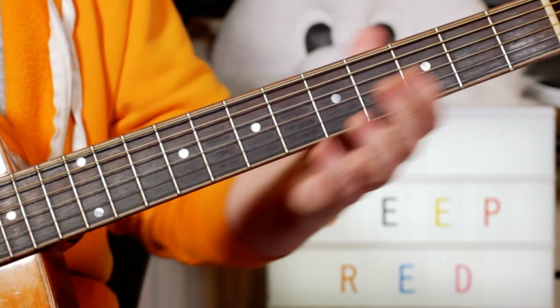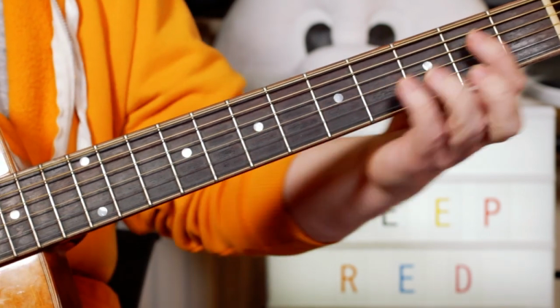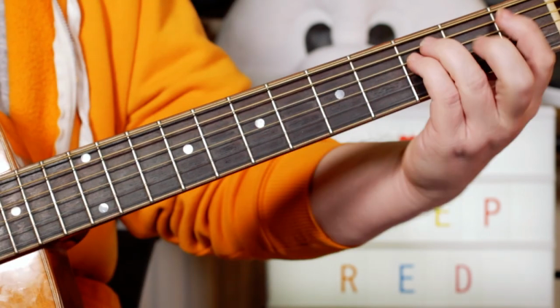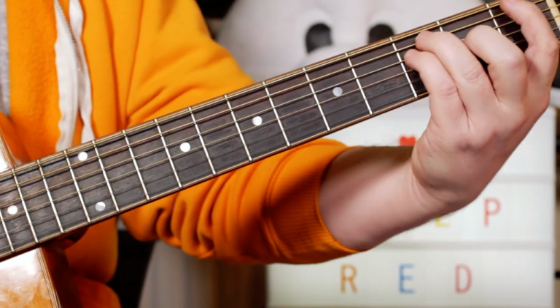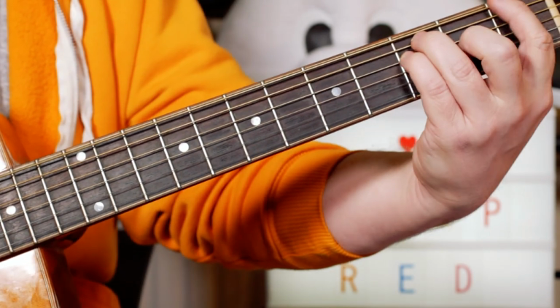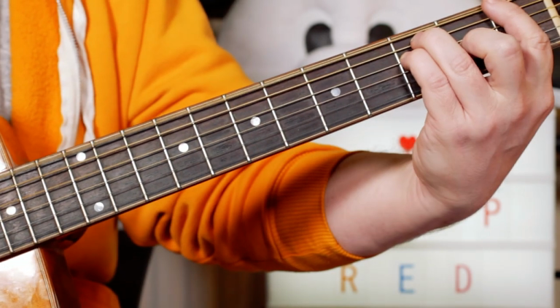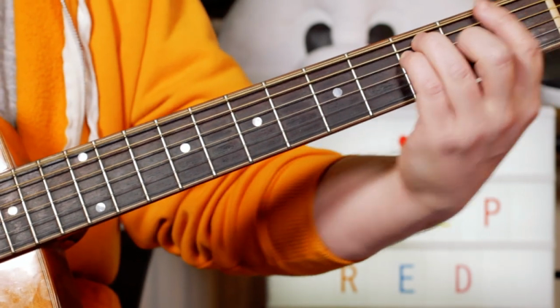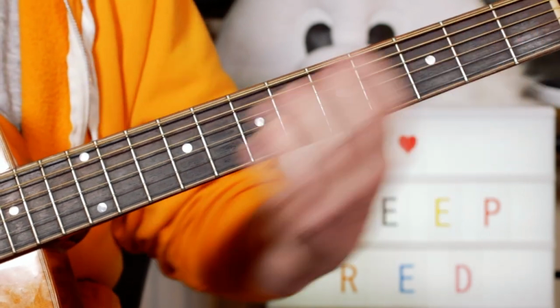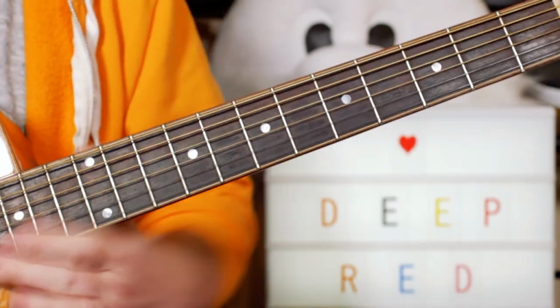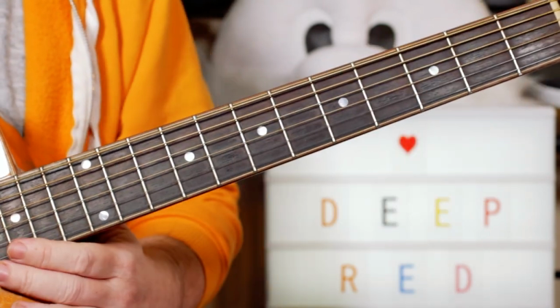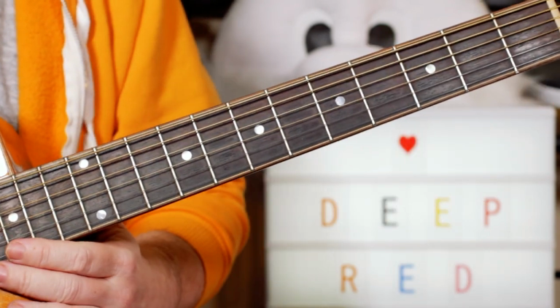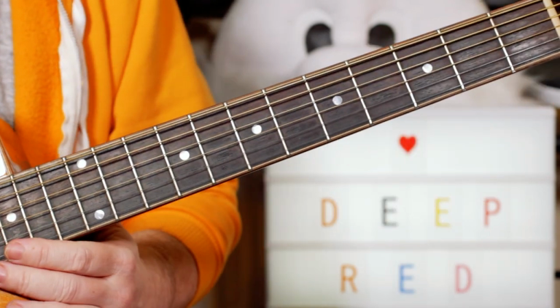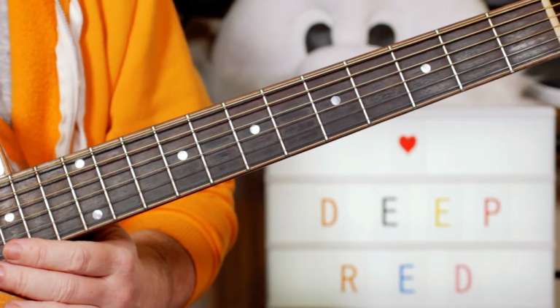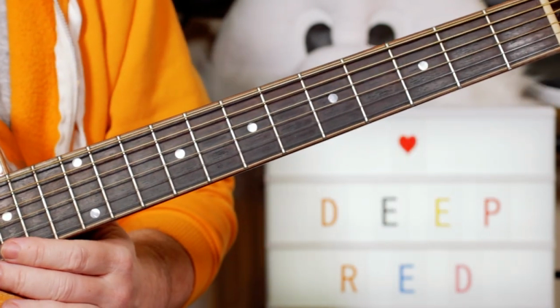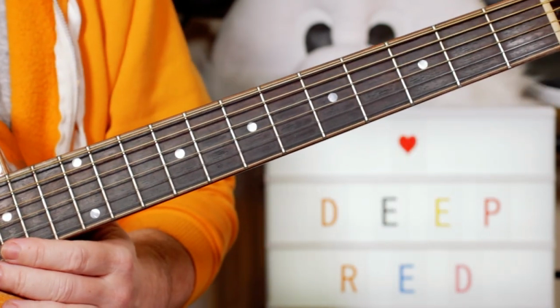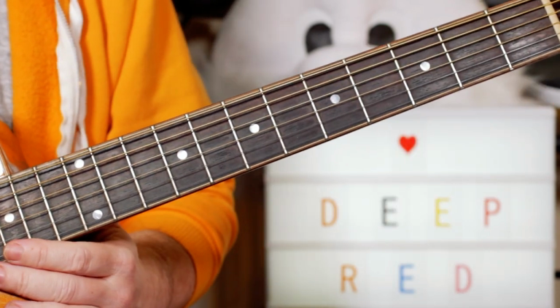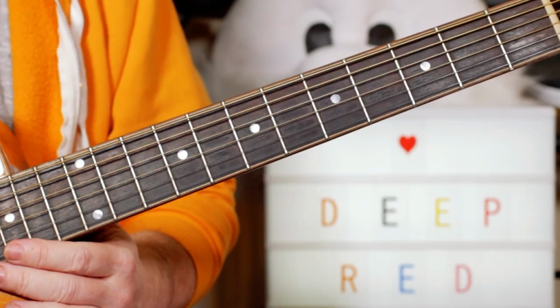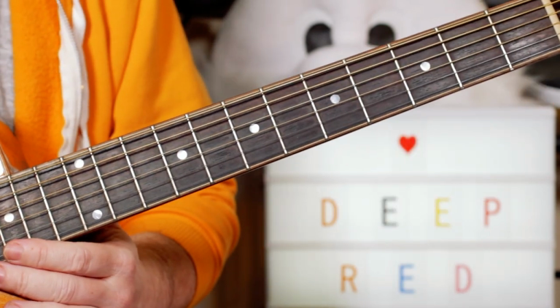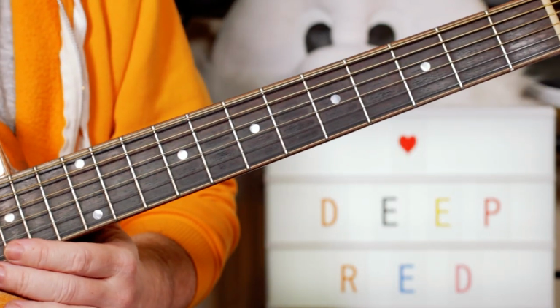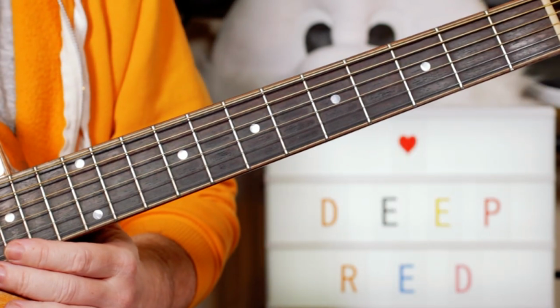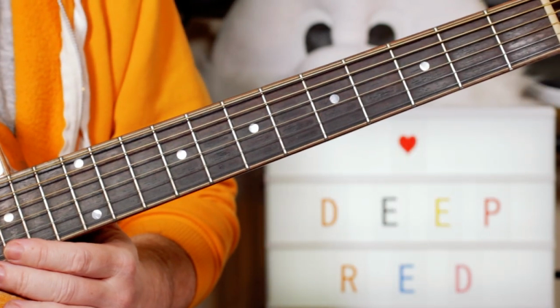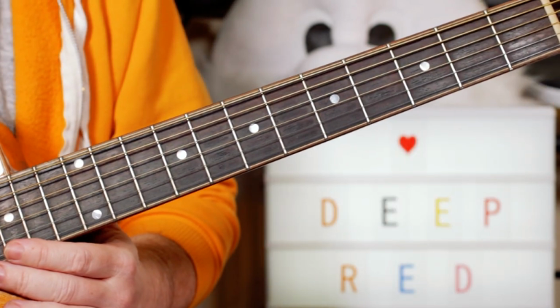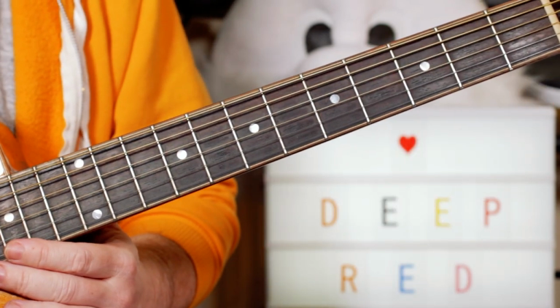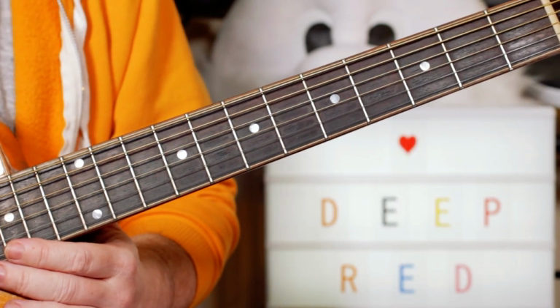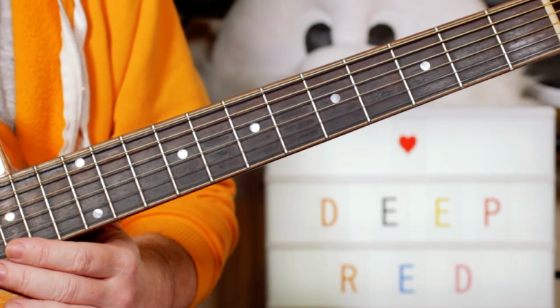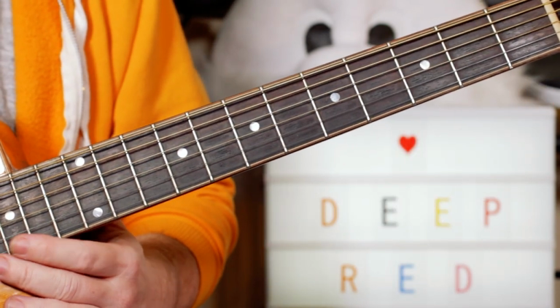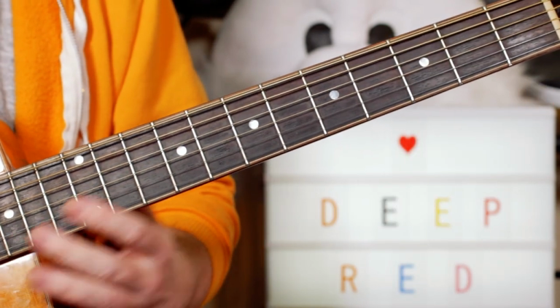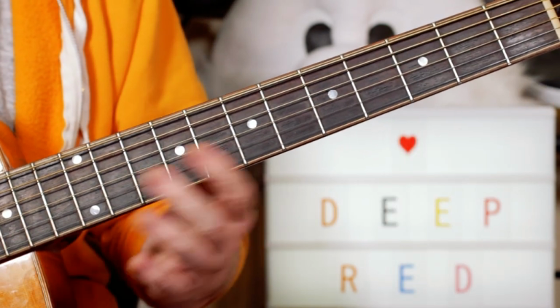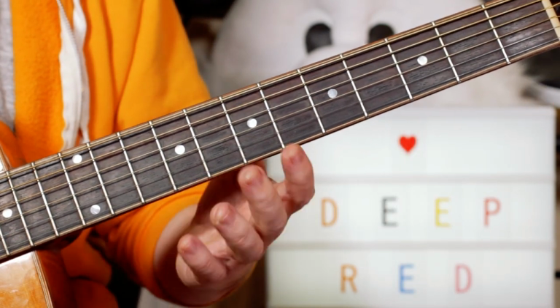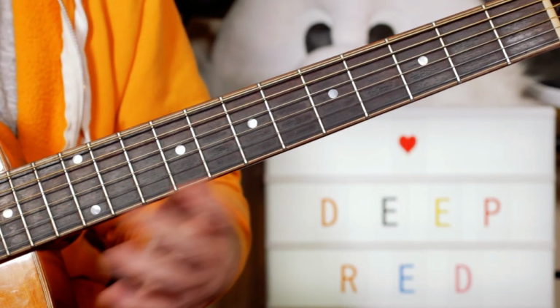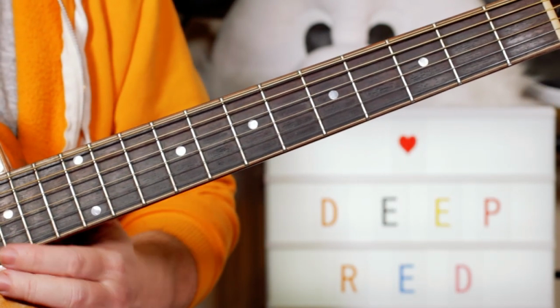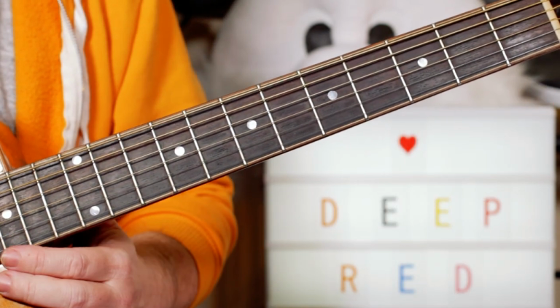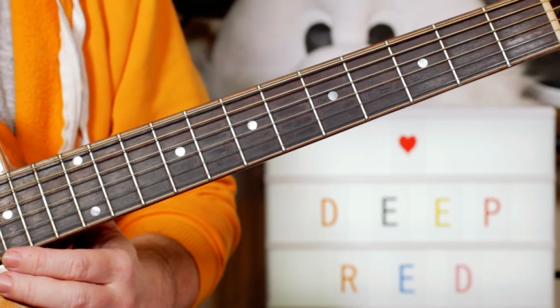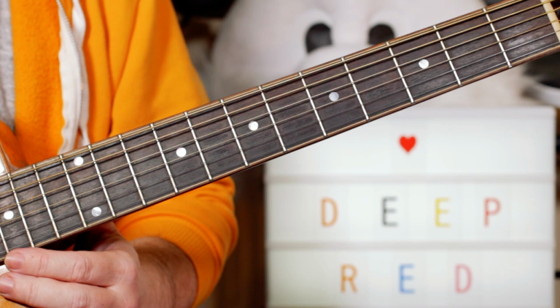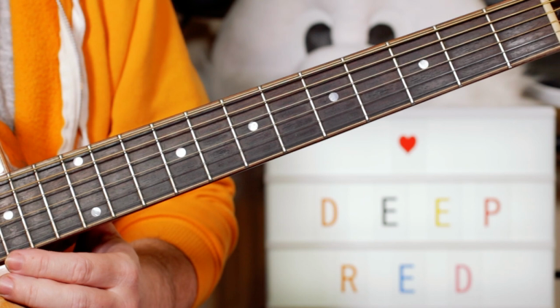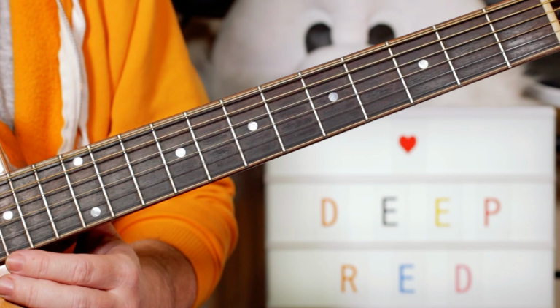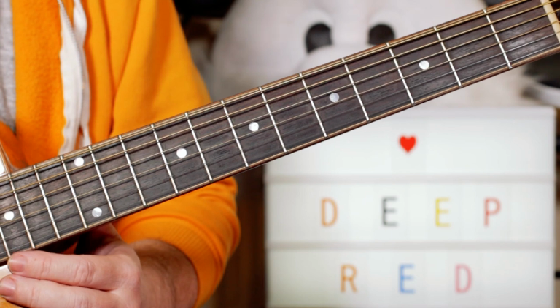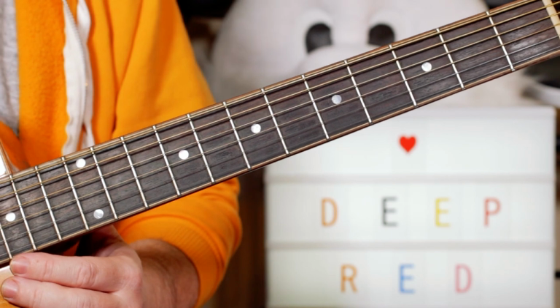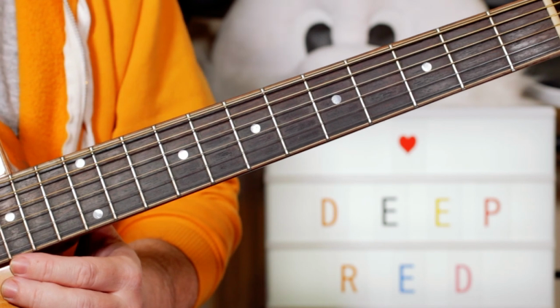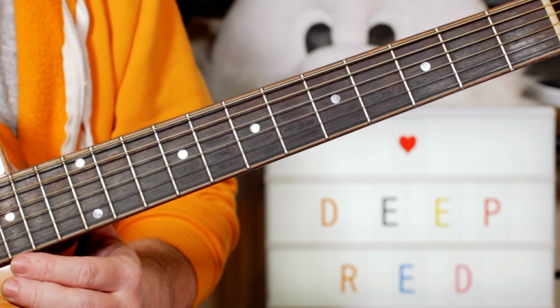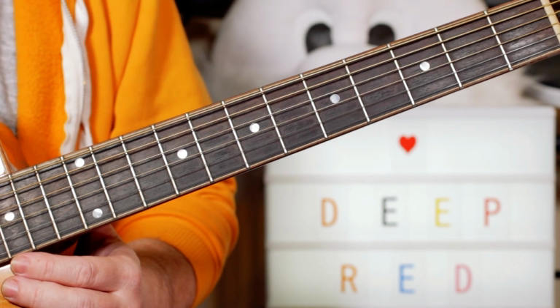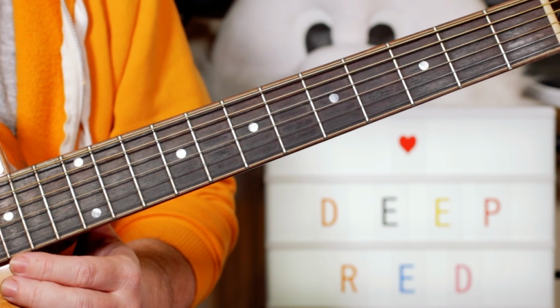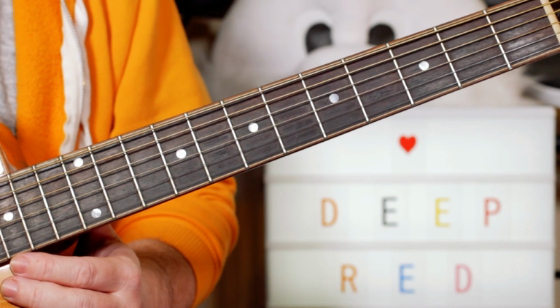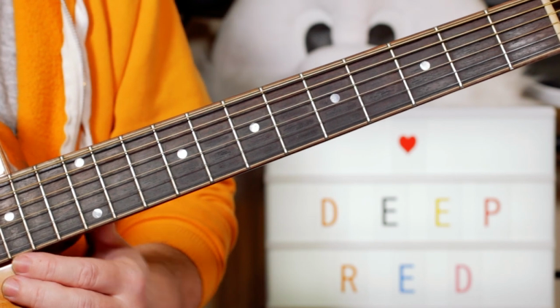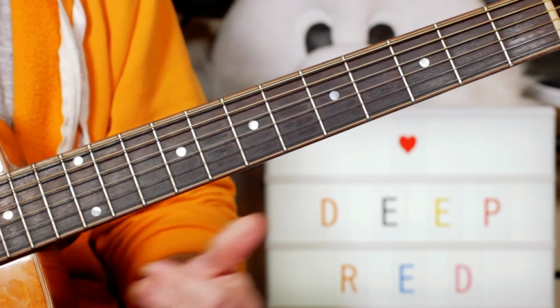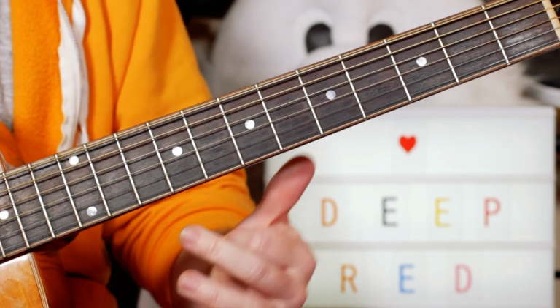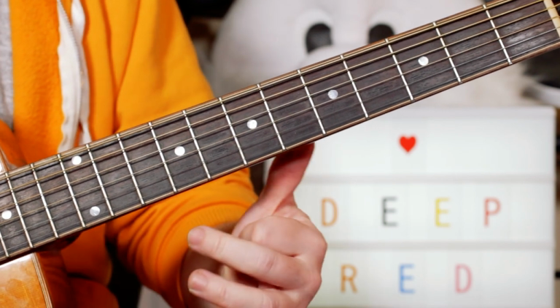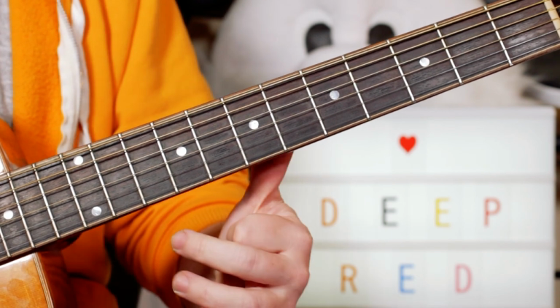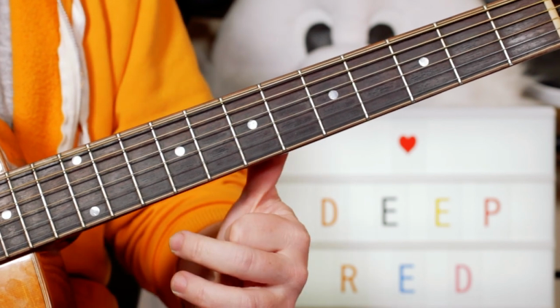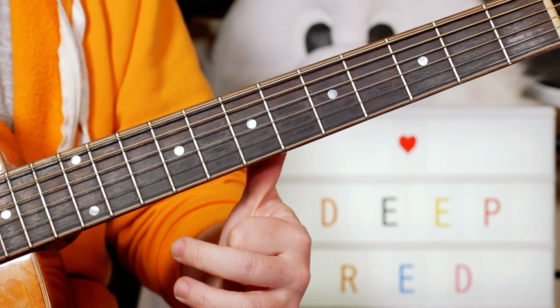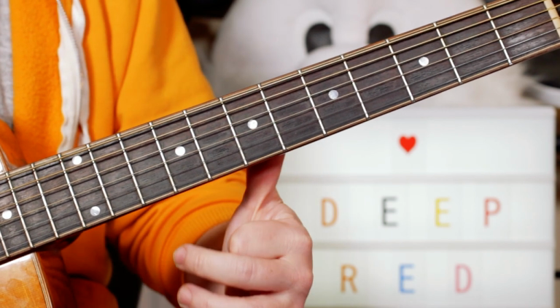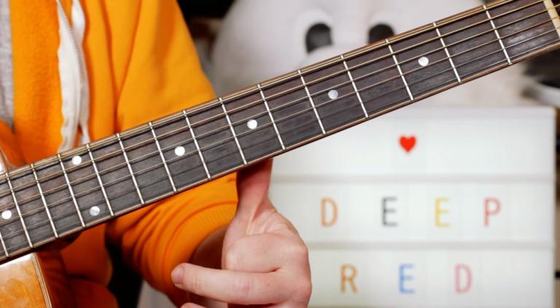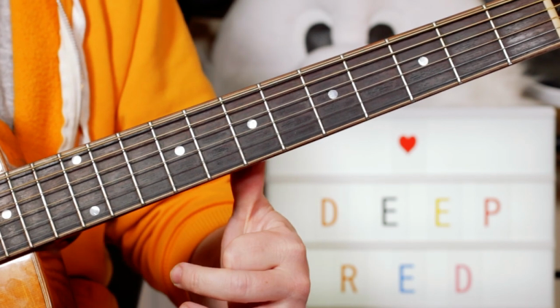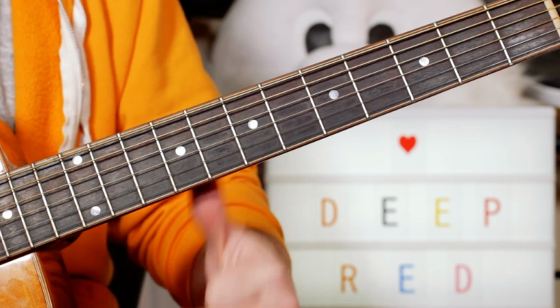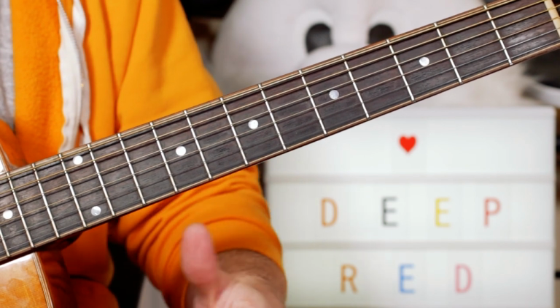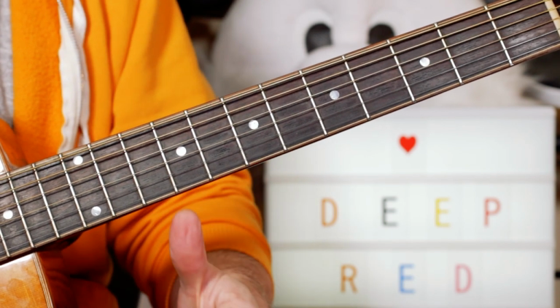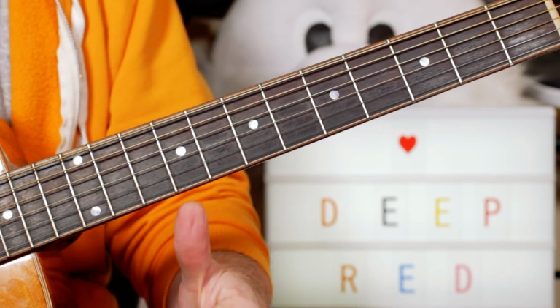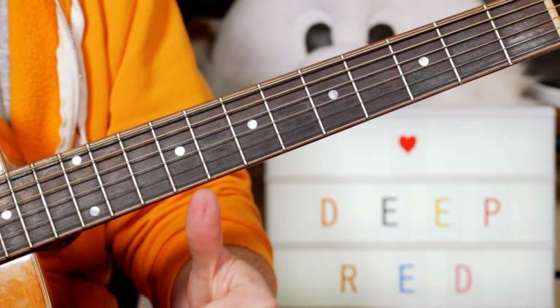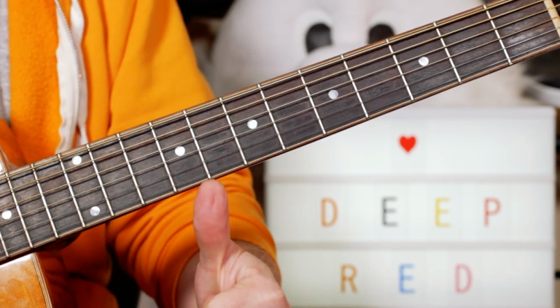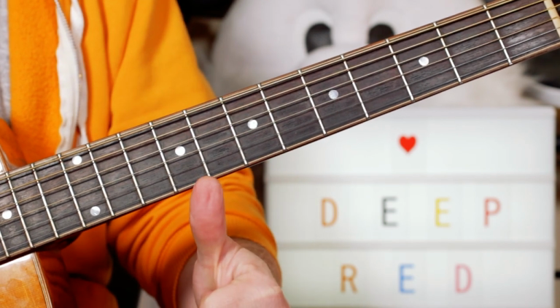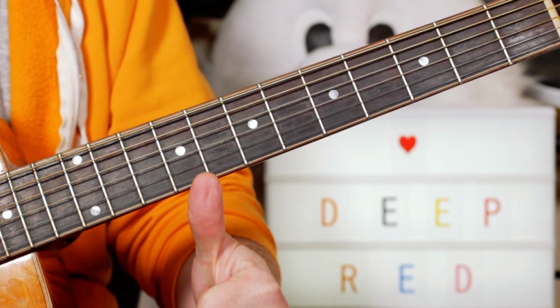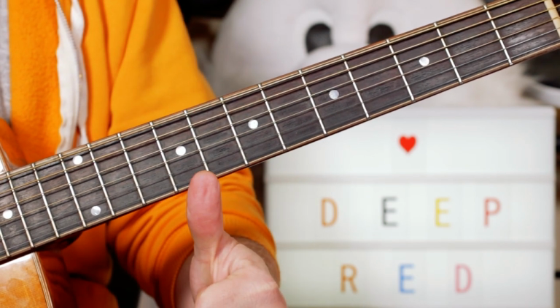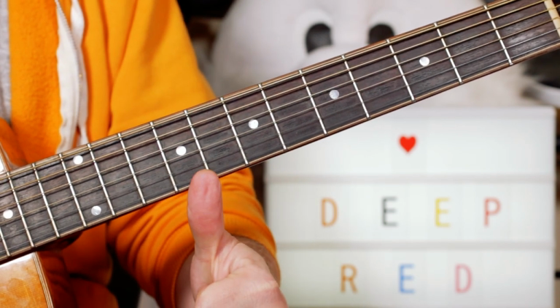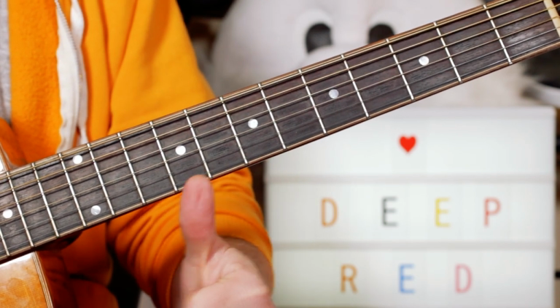And that's basically the guitar parts for the song. Great film, great little theme — thanks for watching.